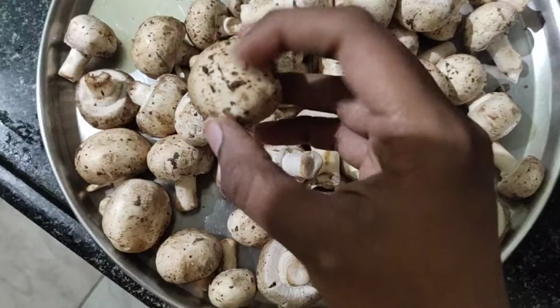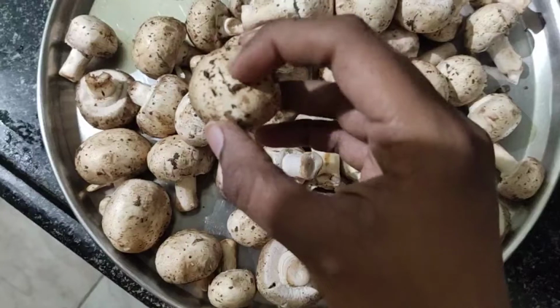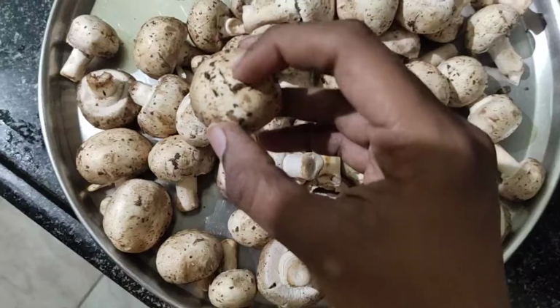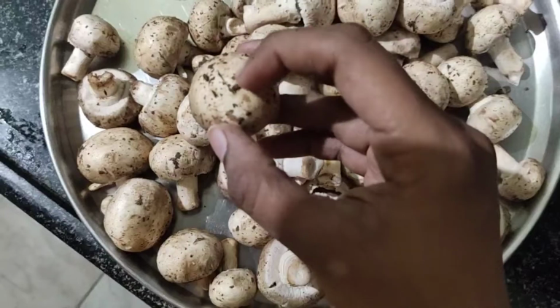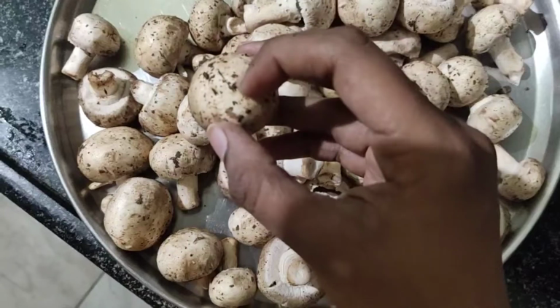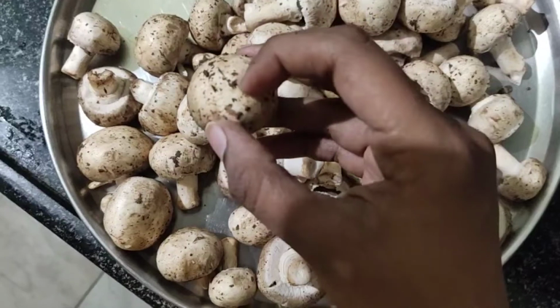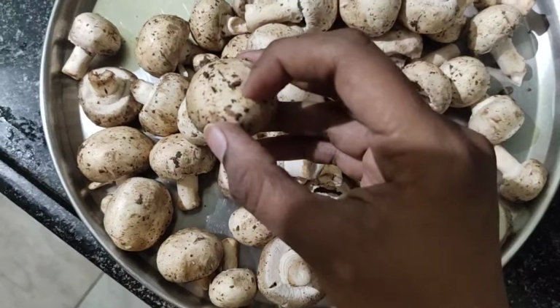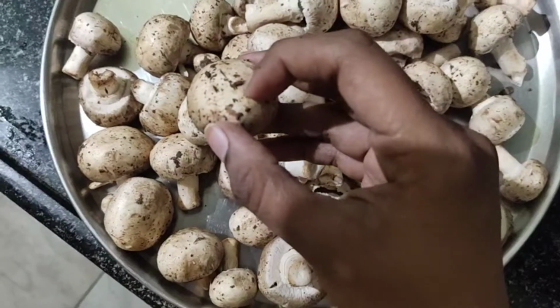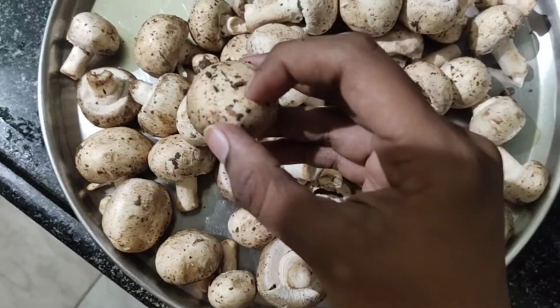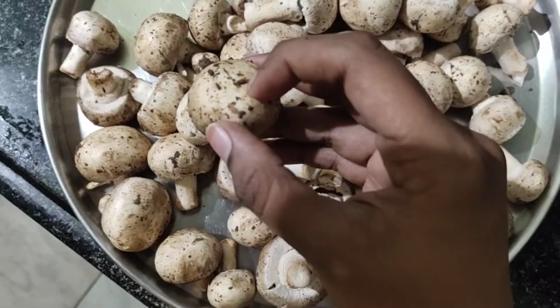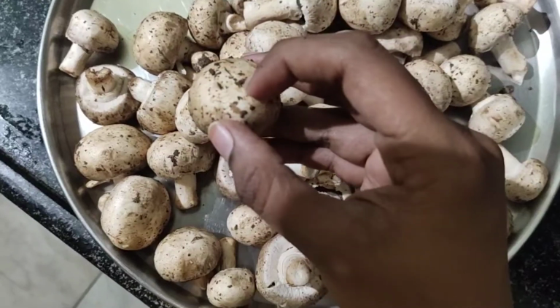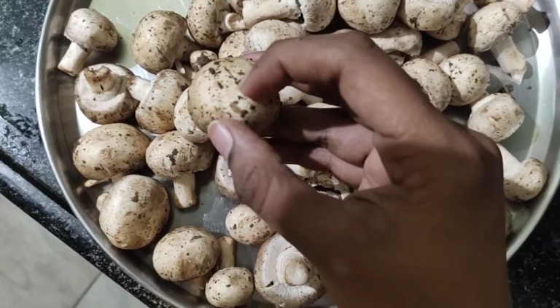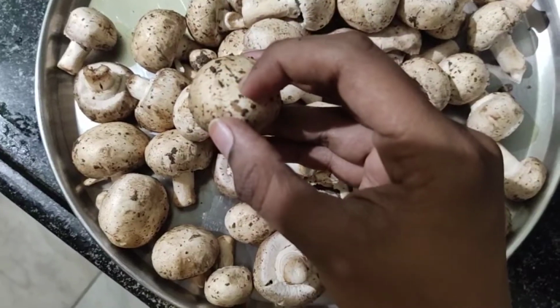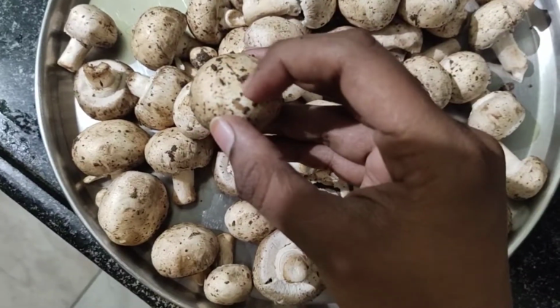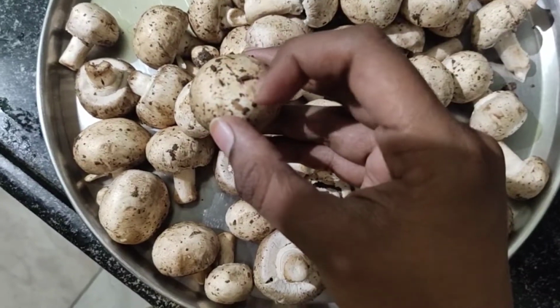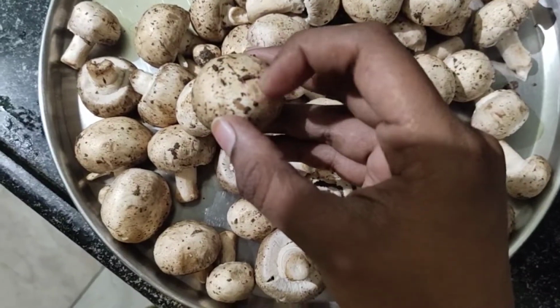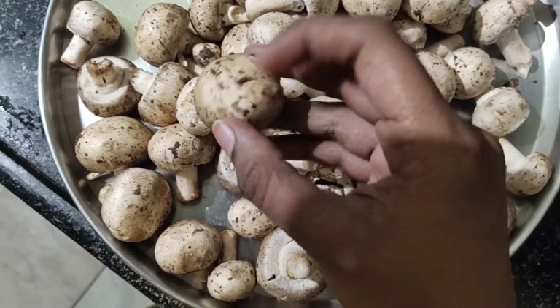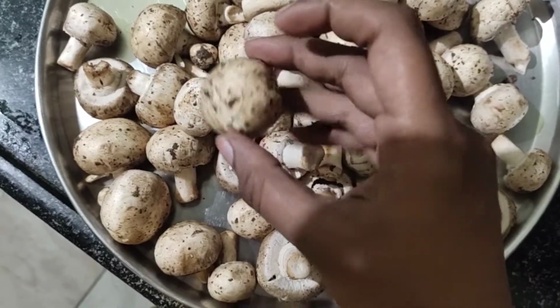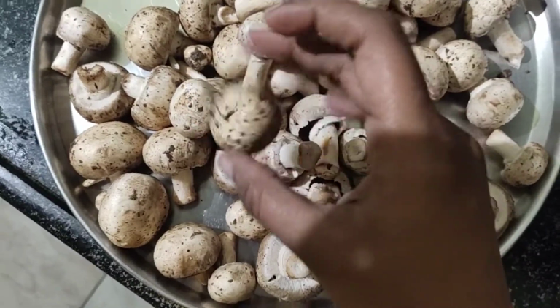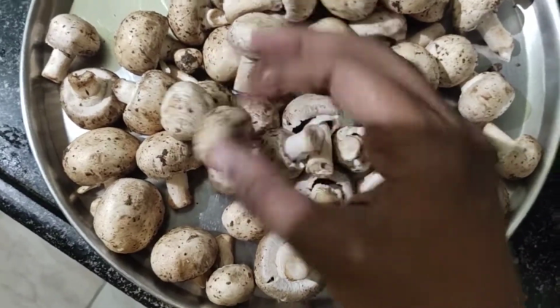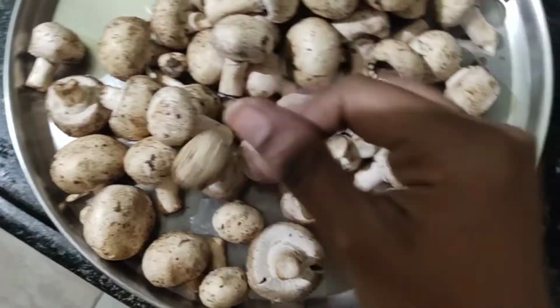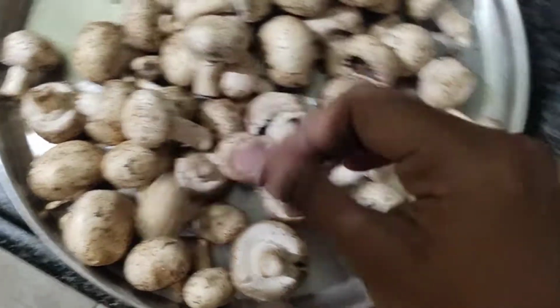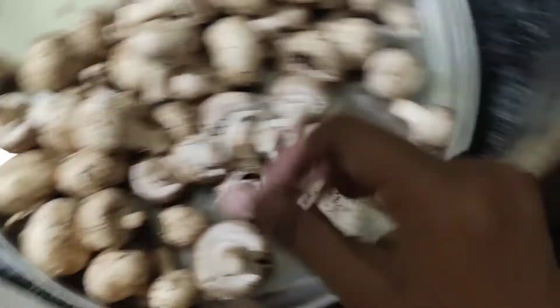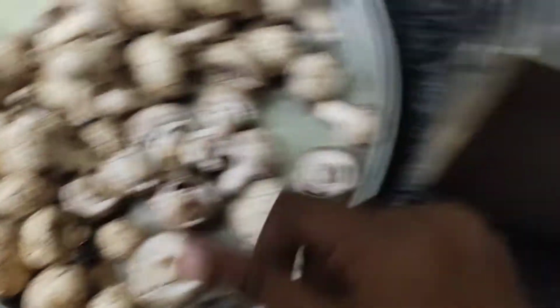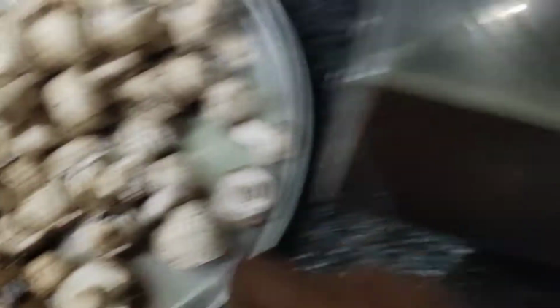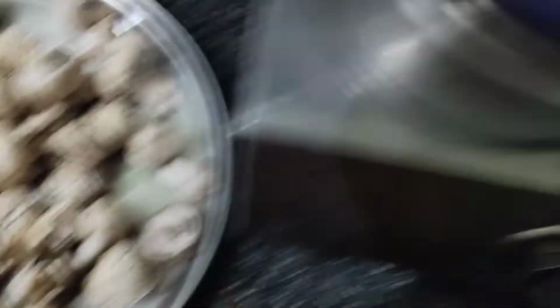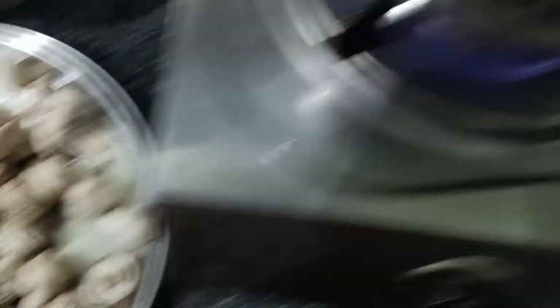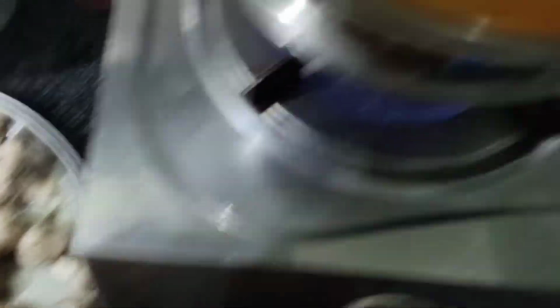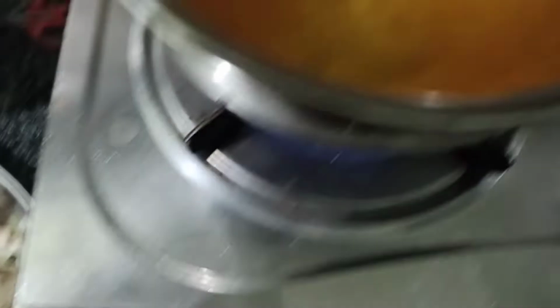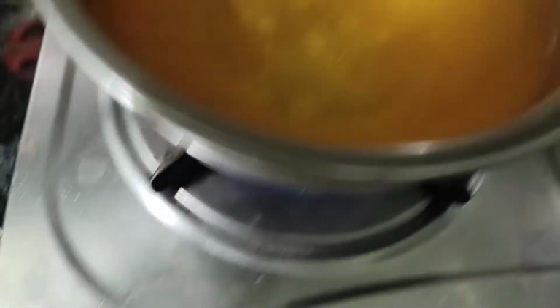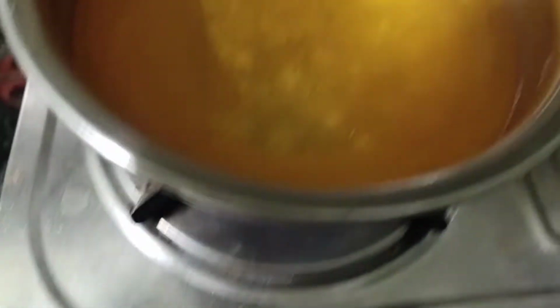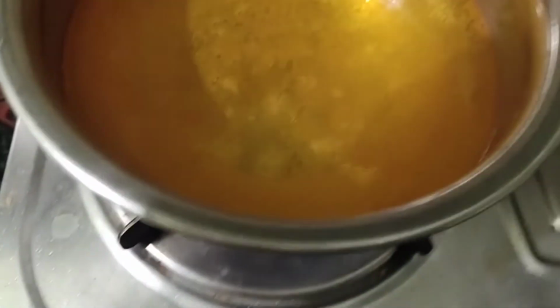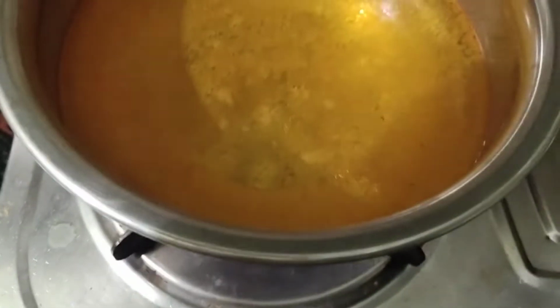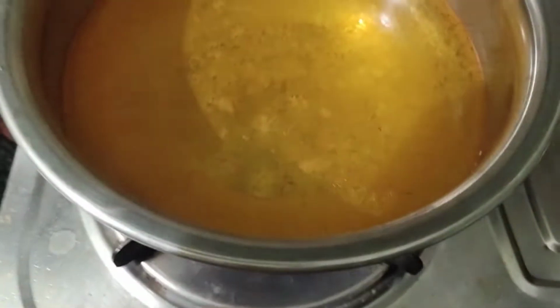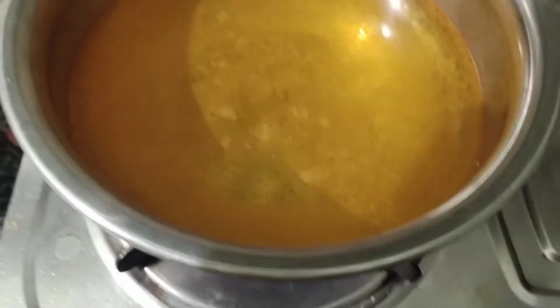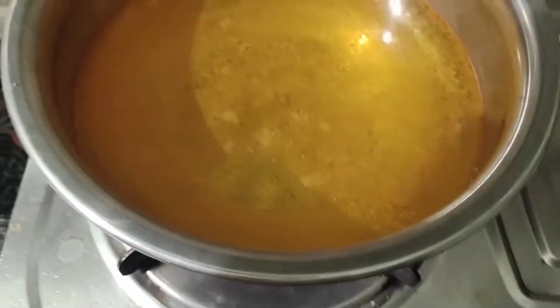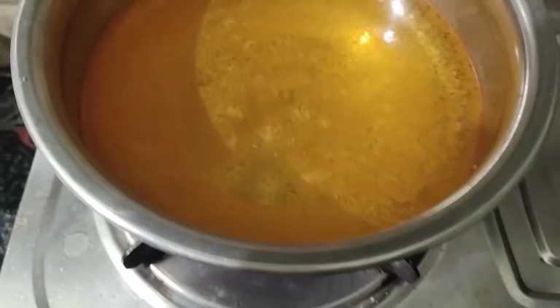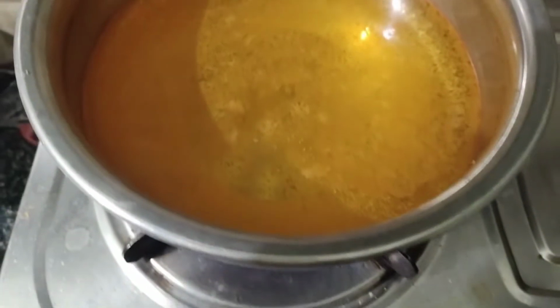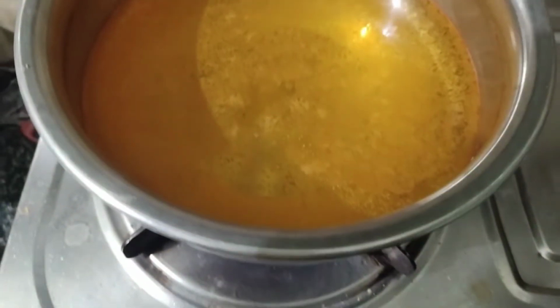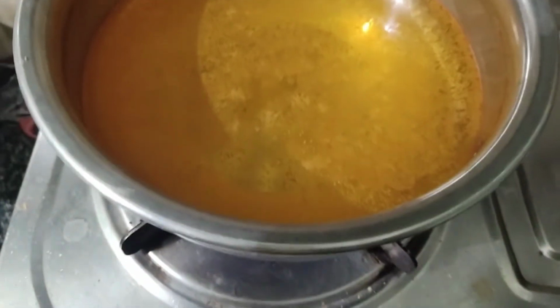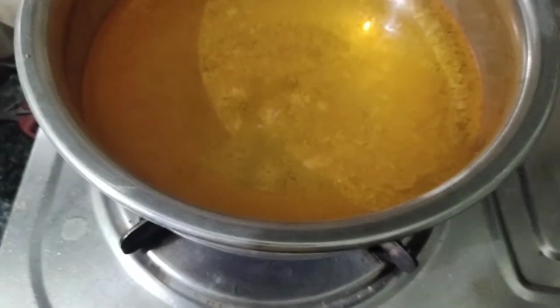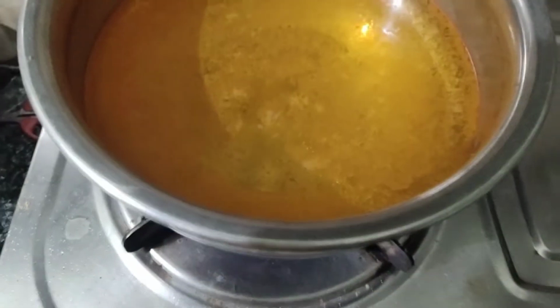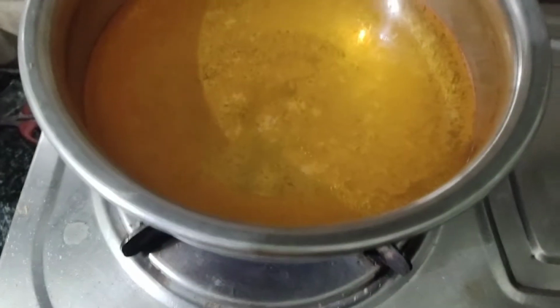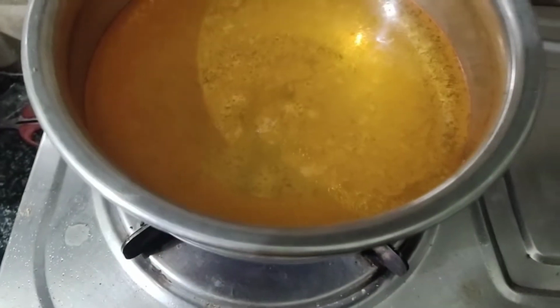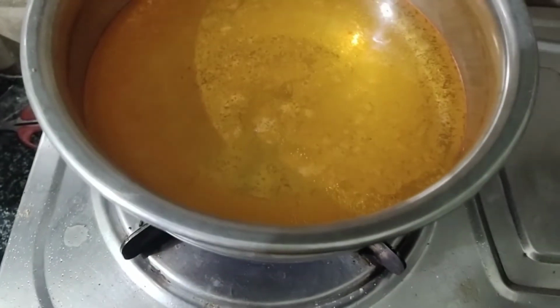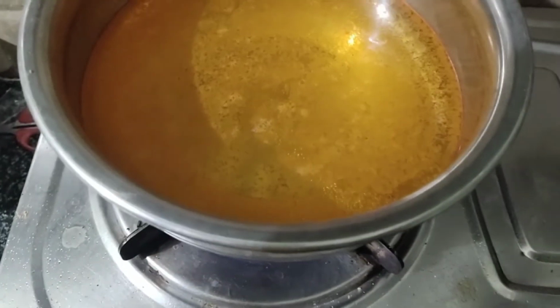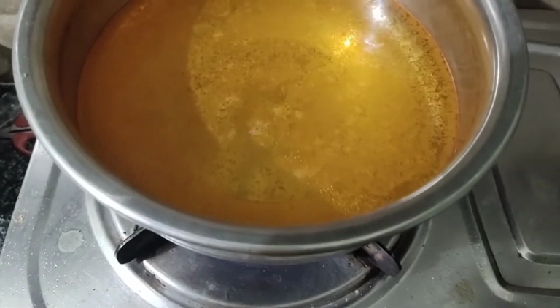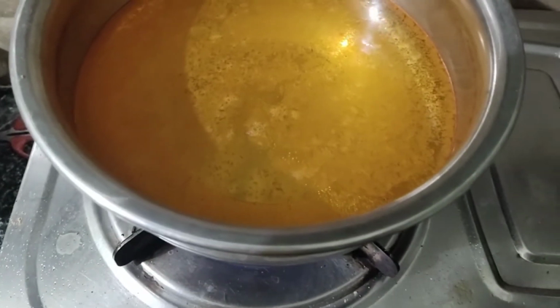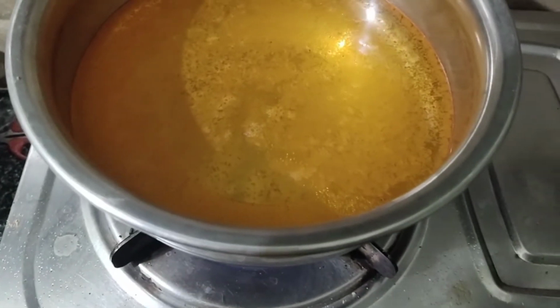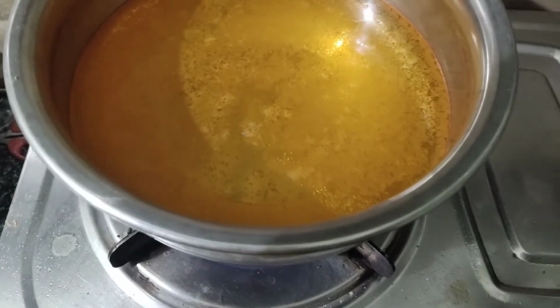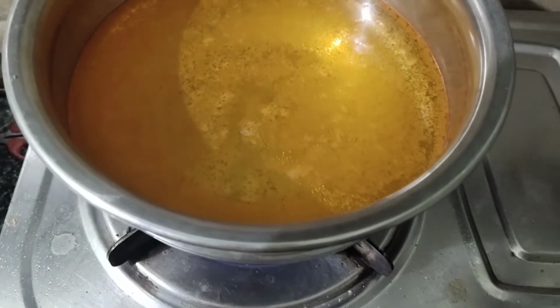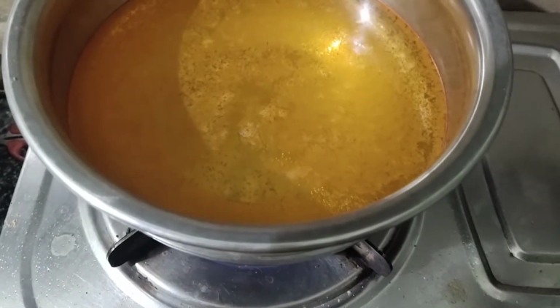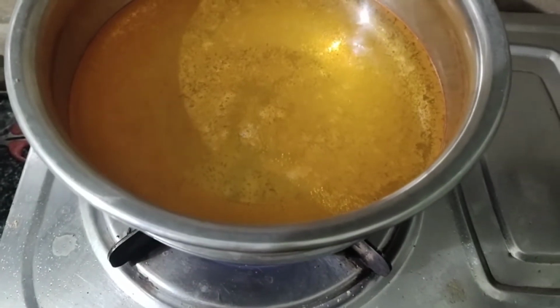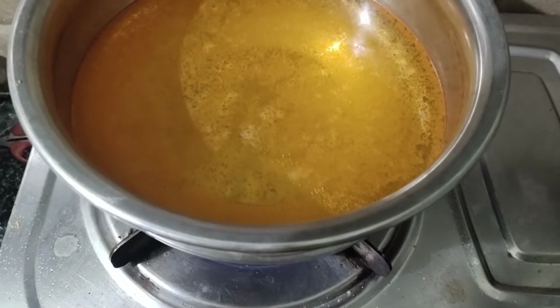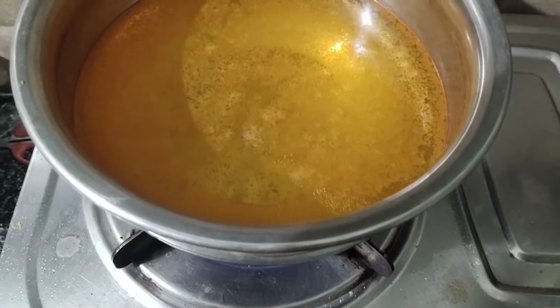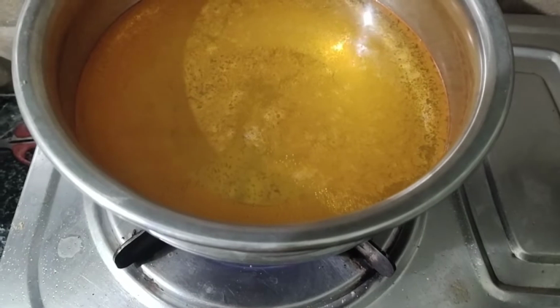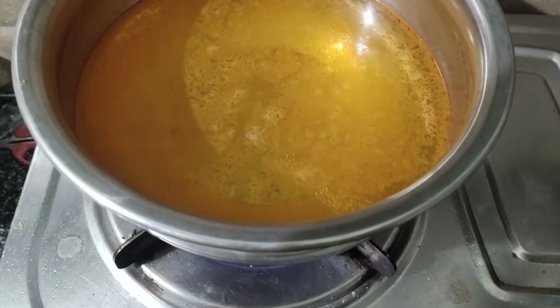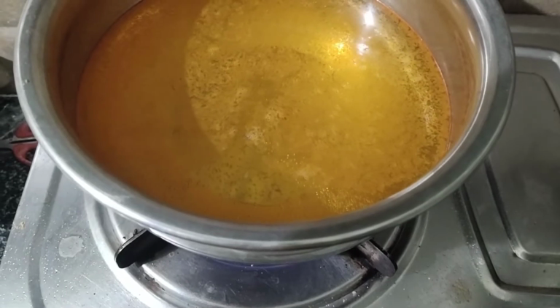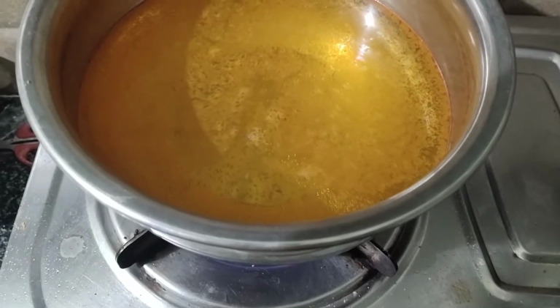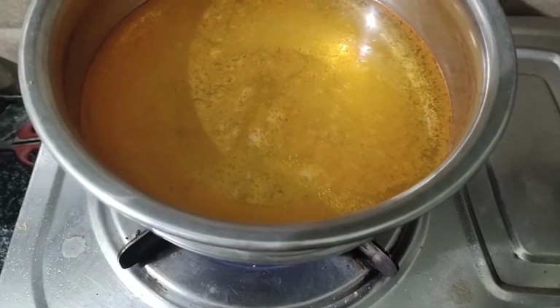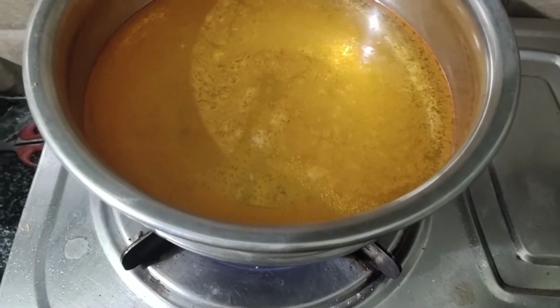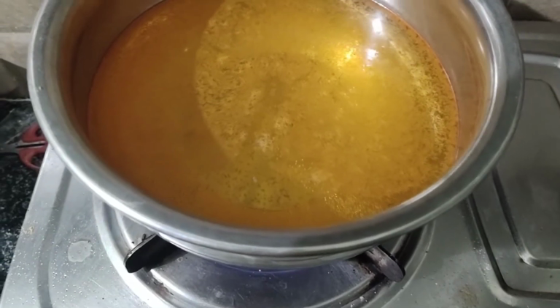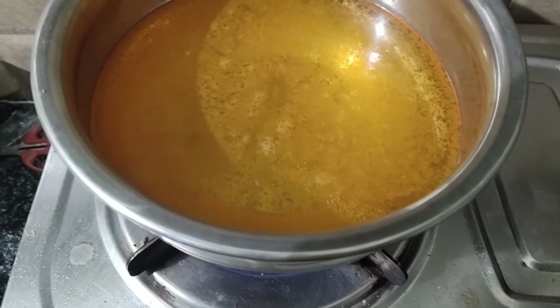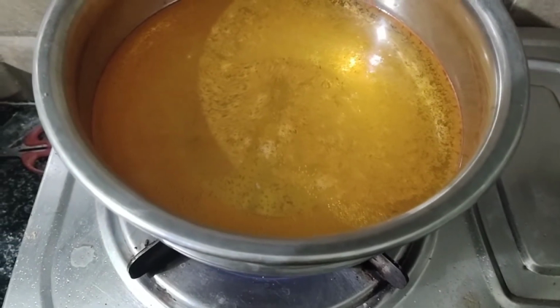Hello everyone! Welcome back to my channel! I am going to show you how to make mushroom biryani.